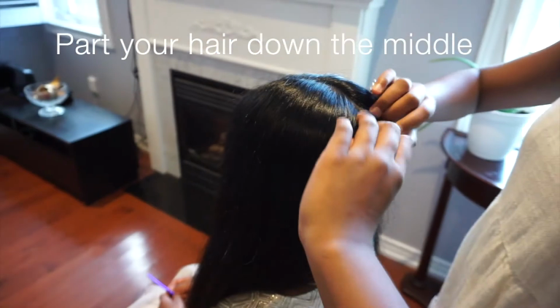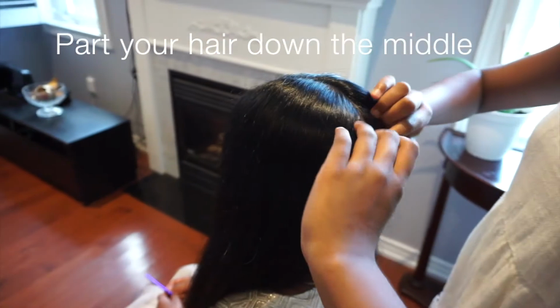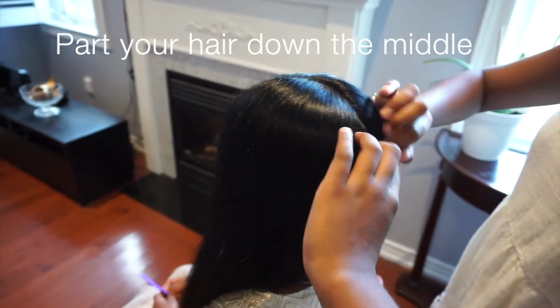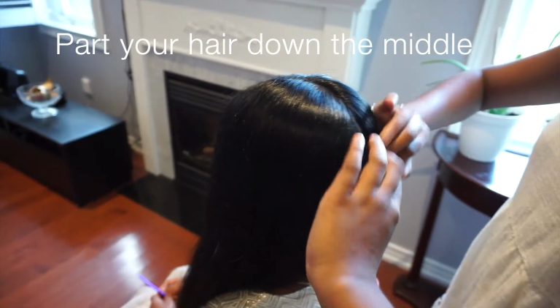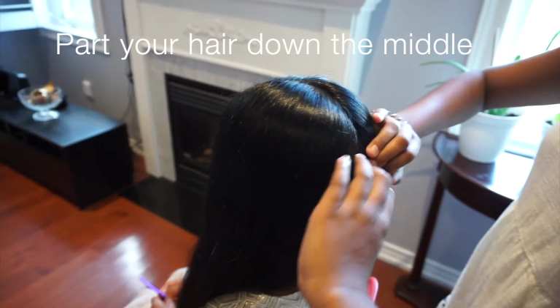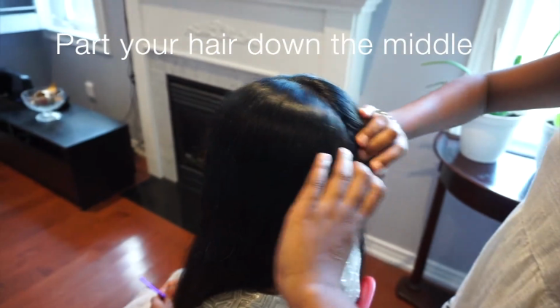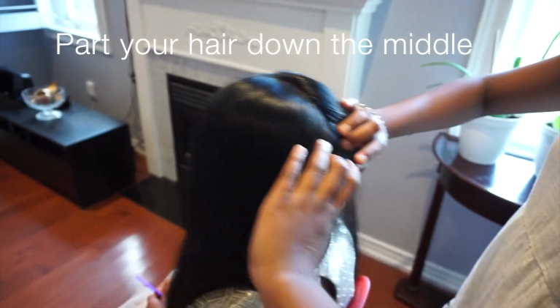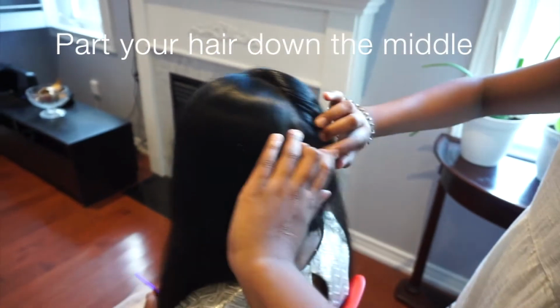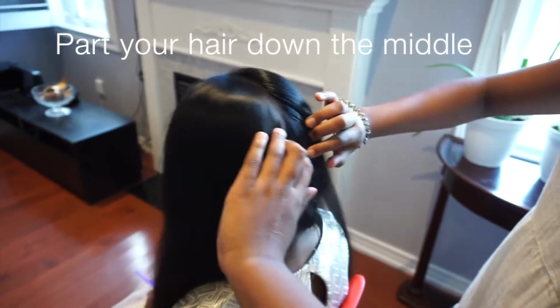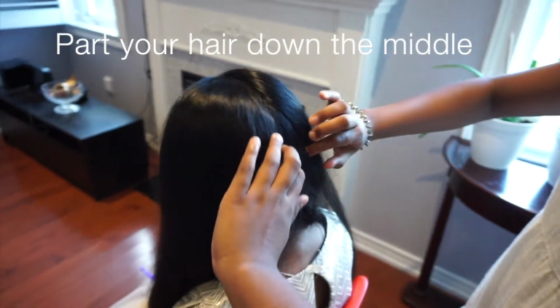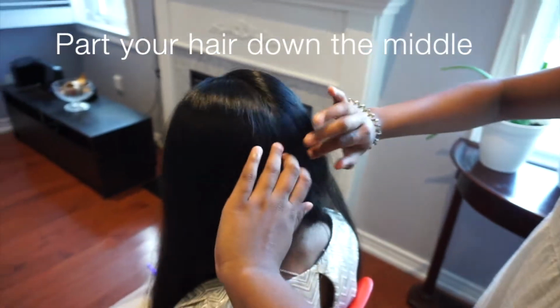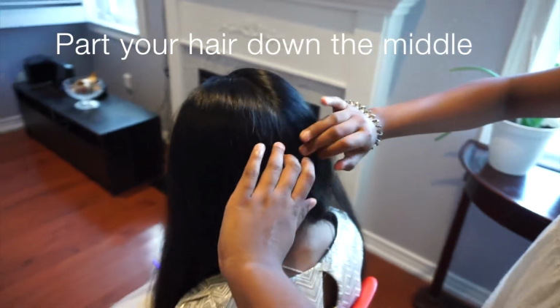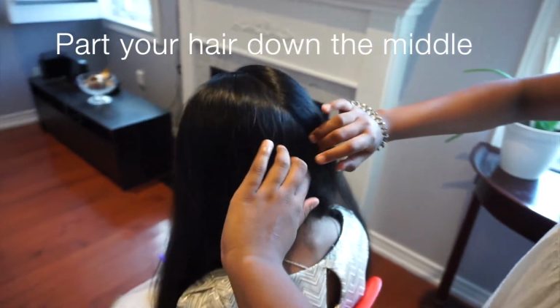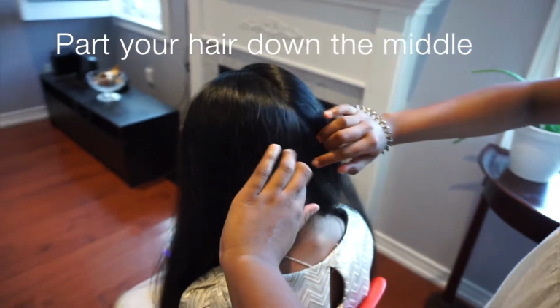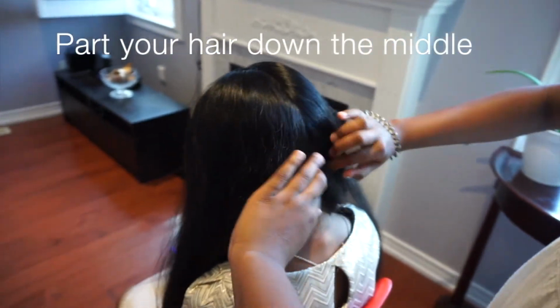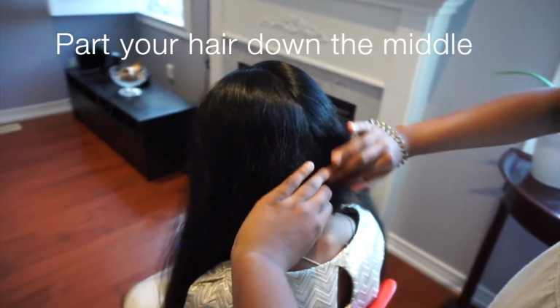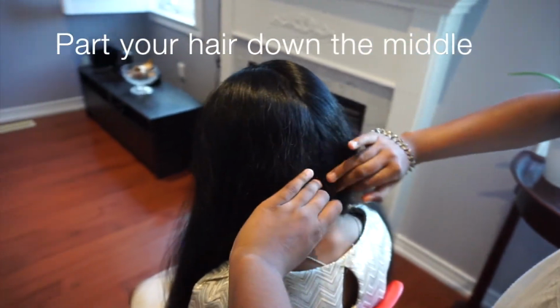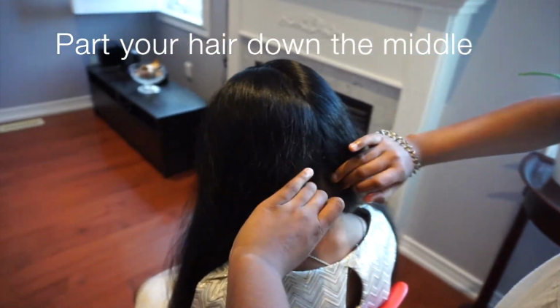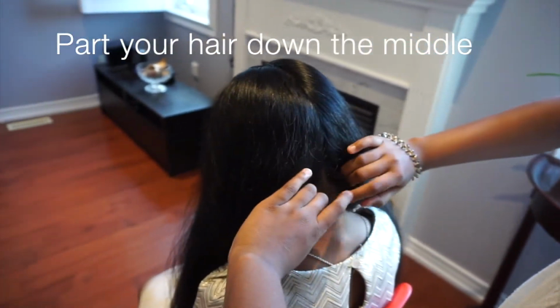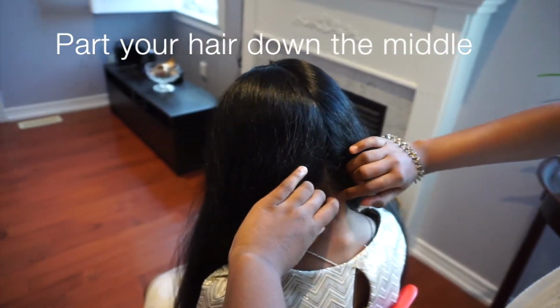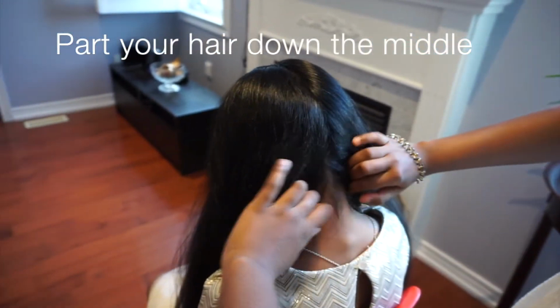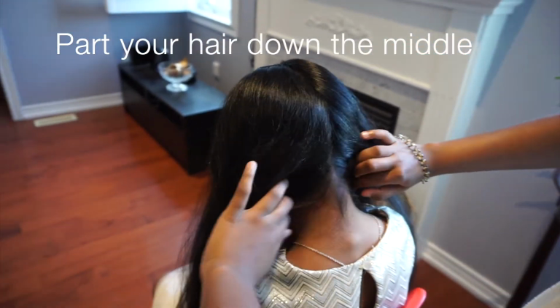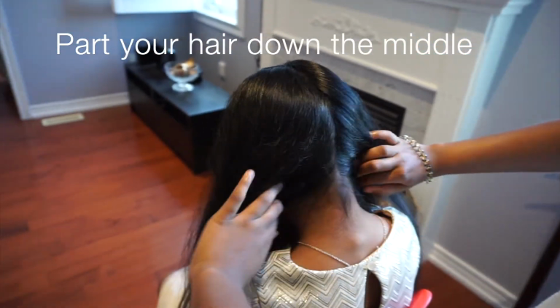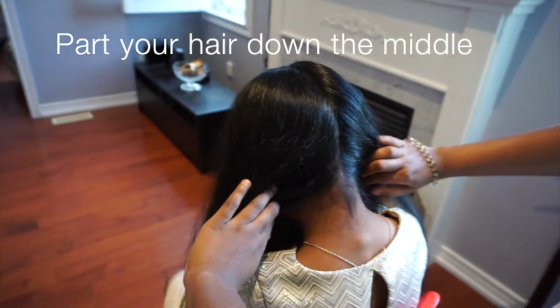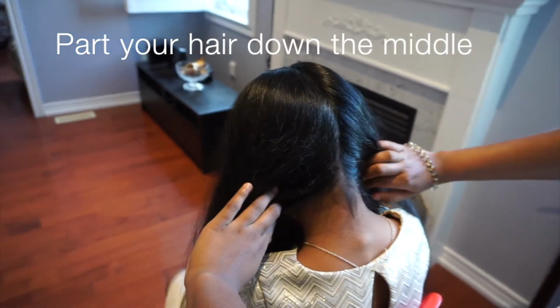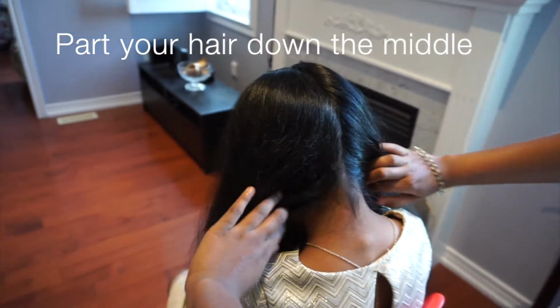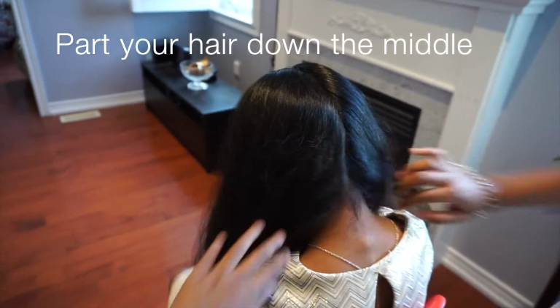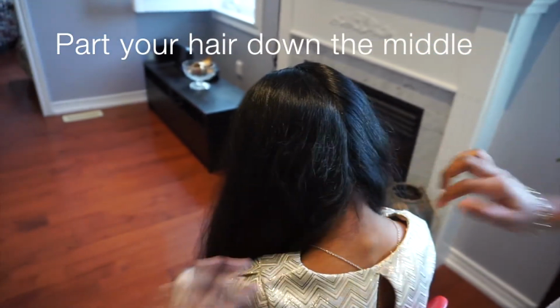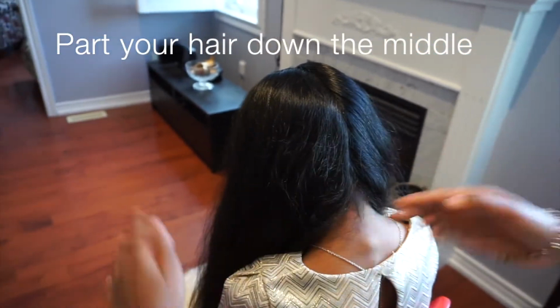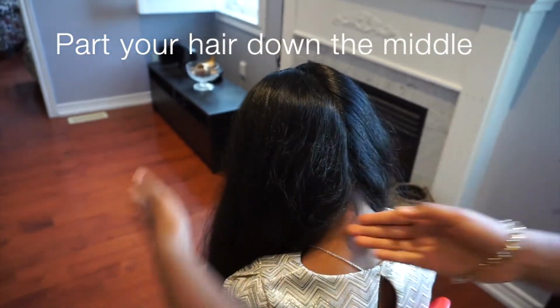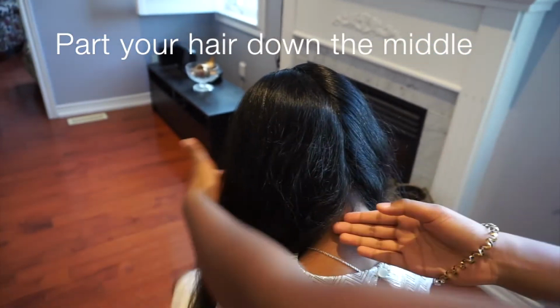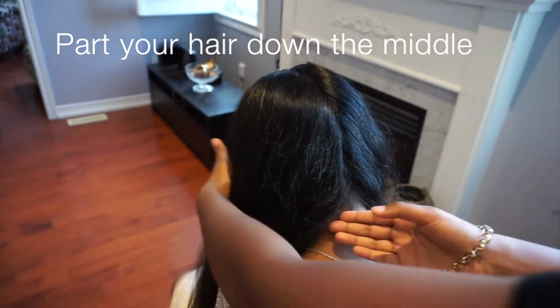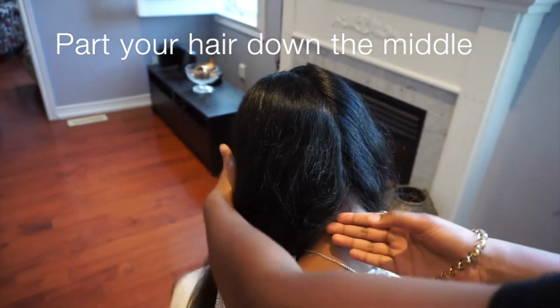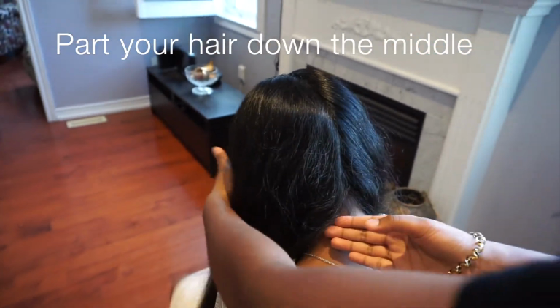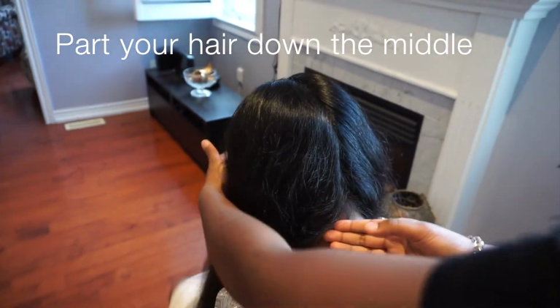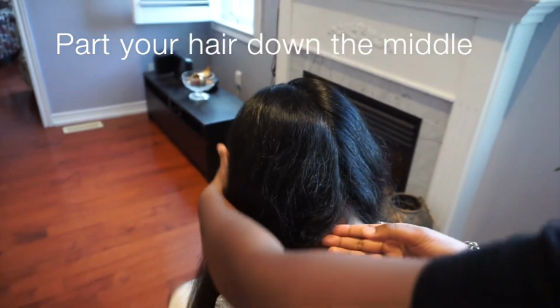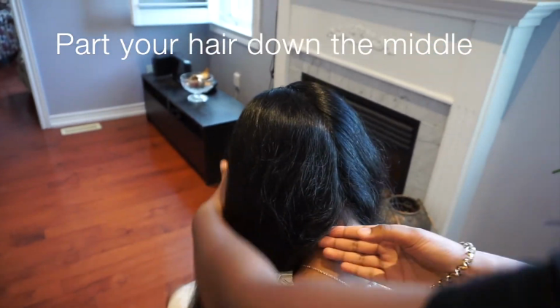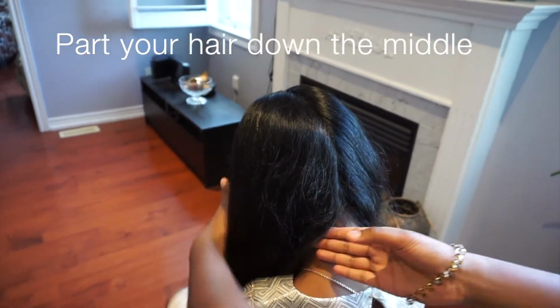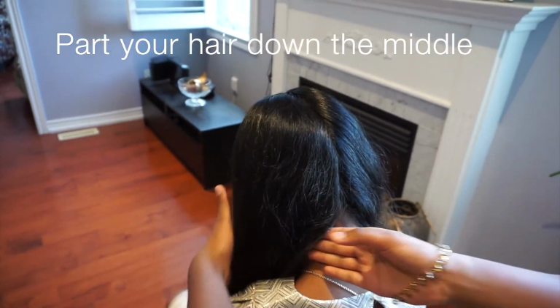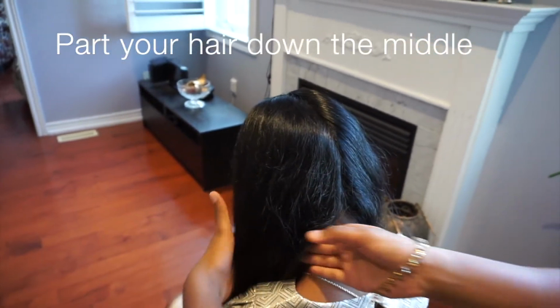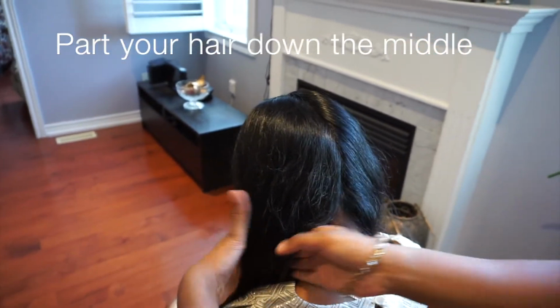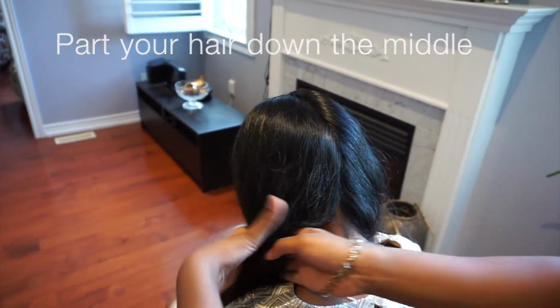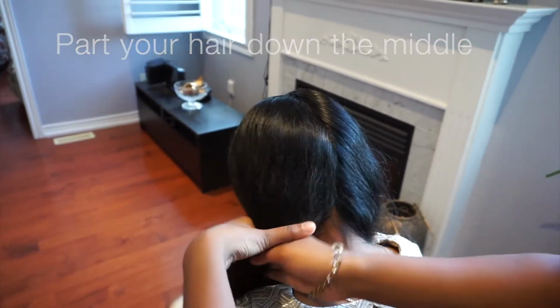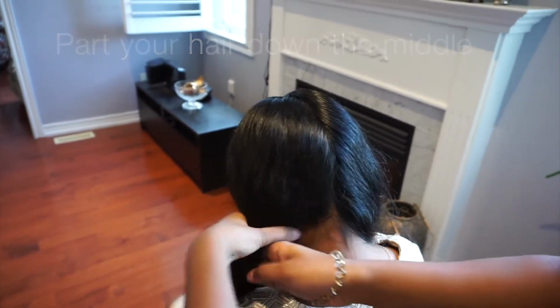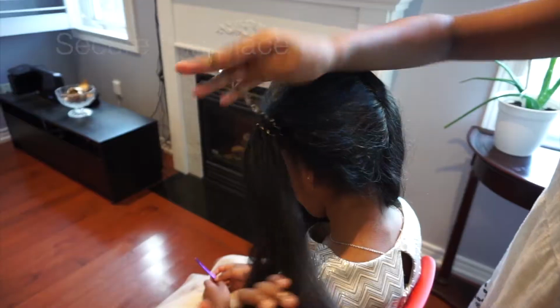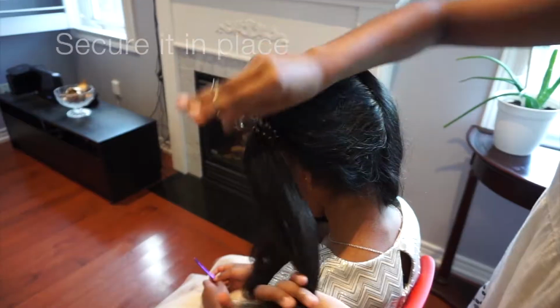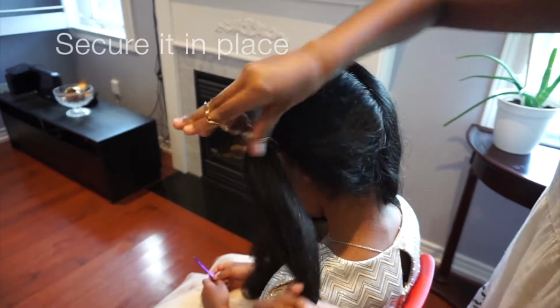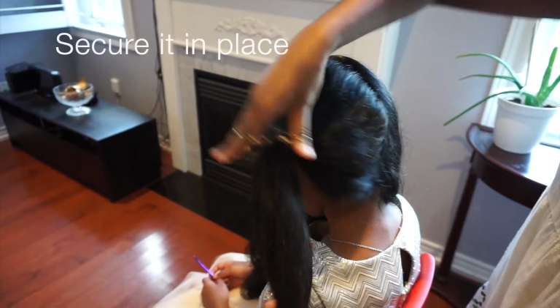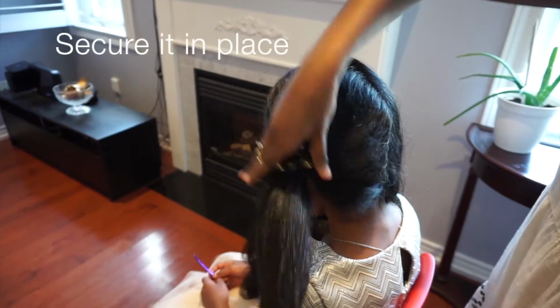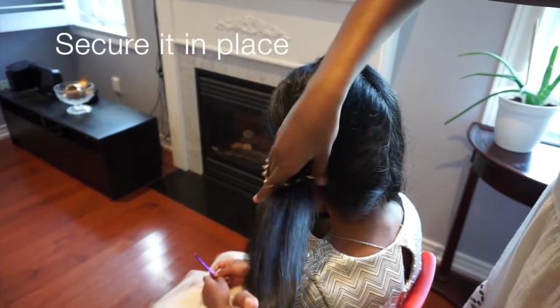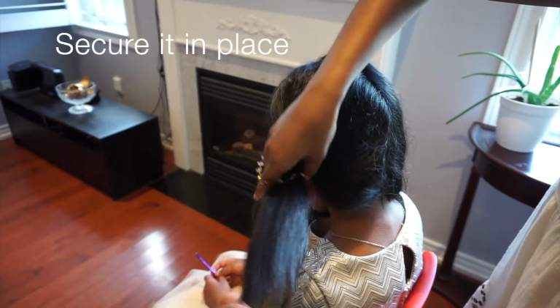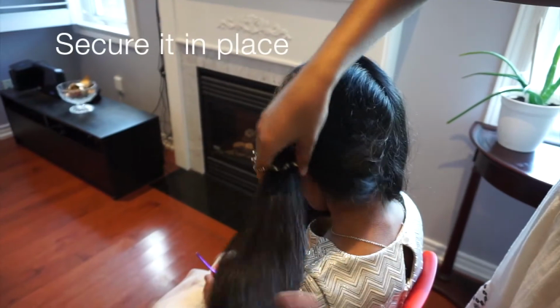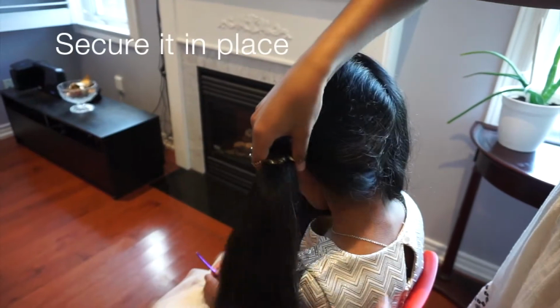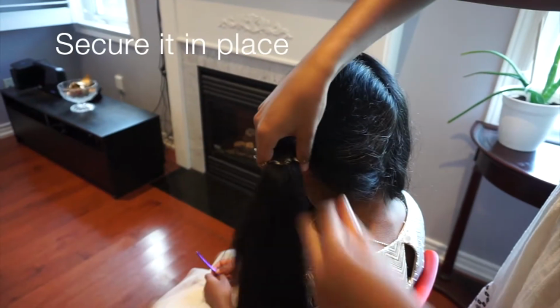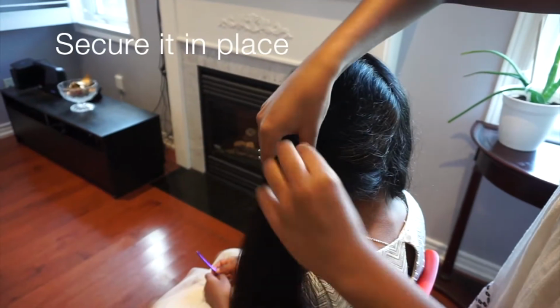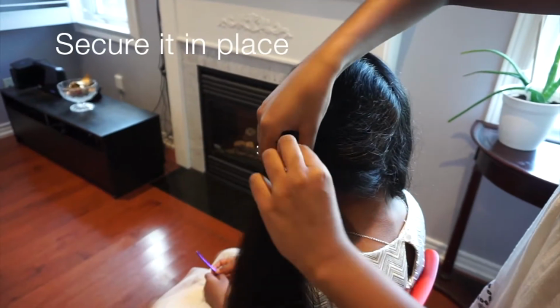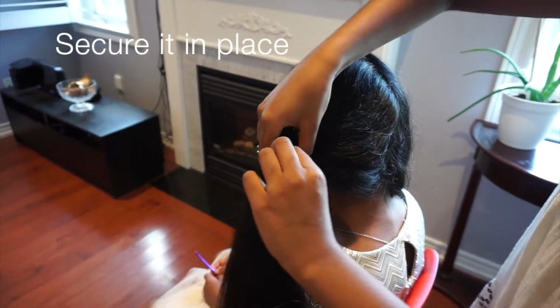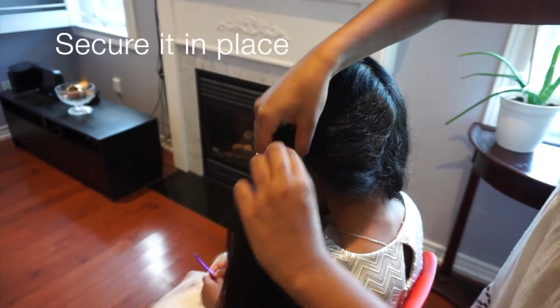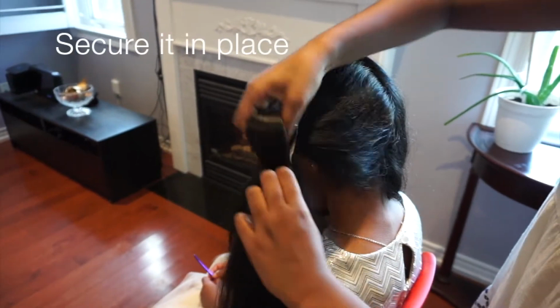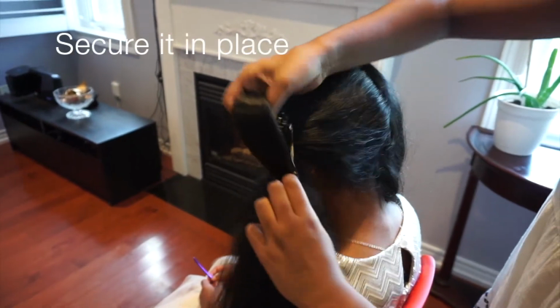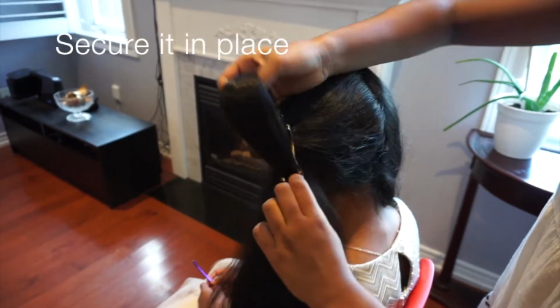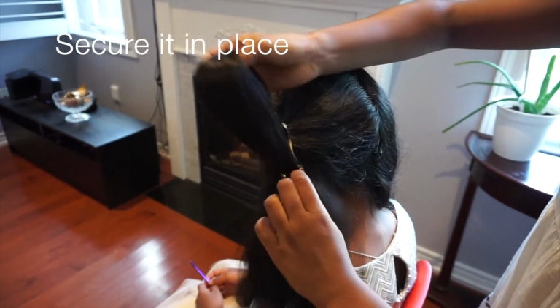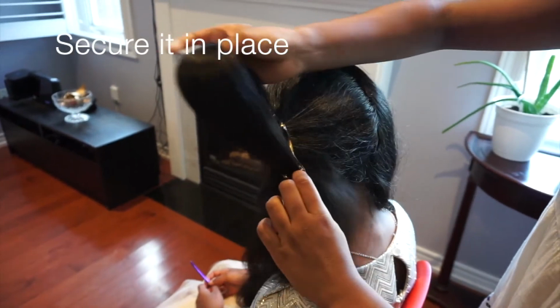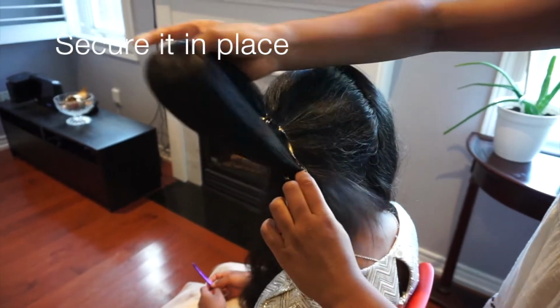First you're going to part your hair down the middle. Take one side and secure it in place.